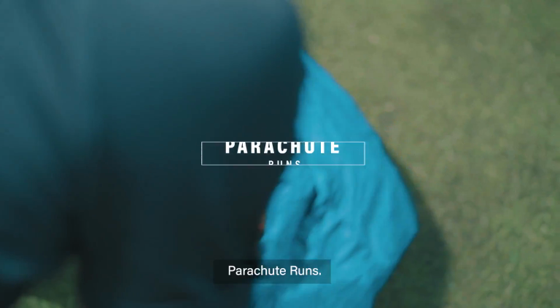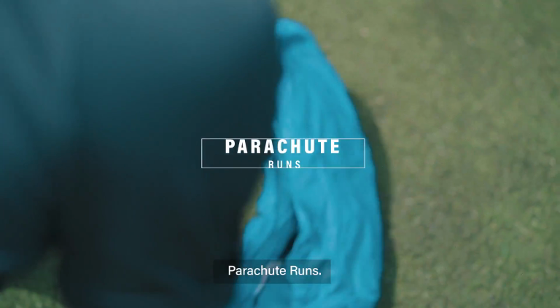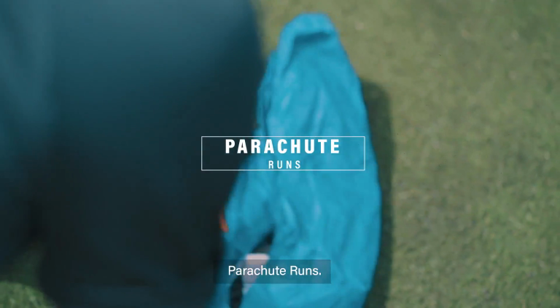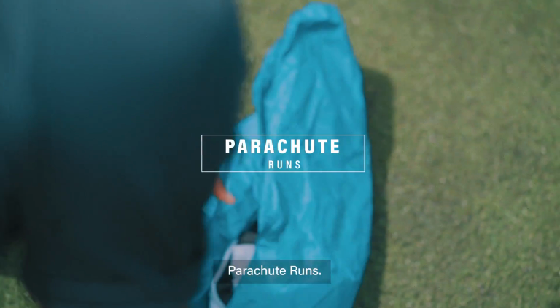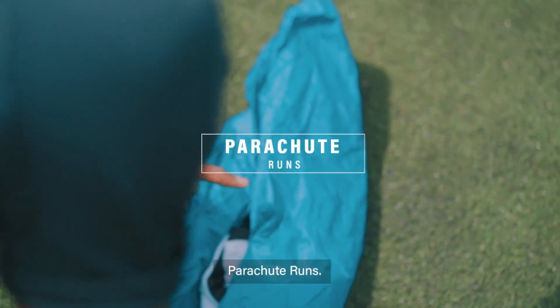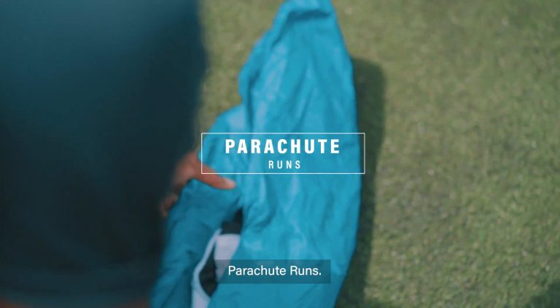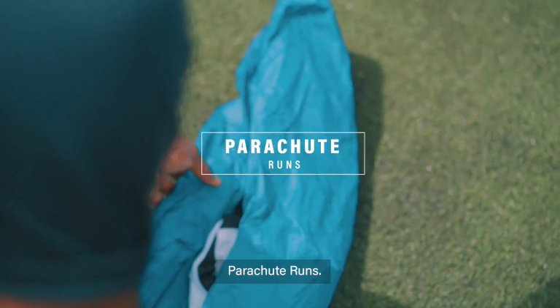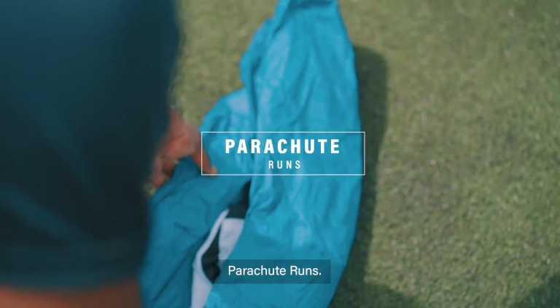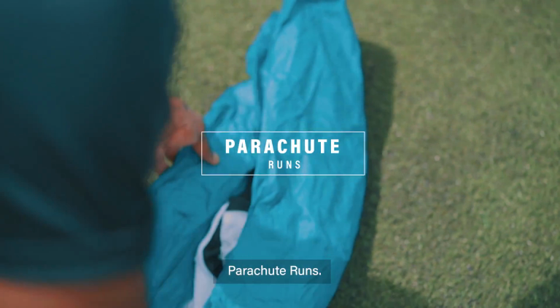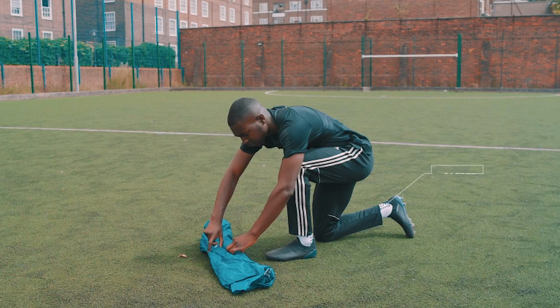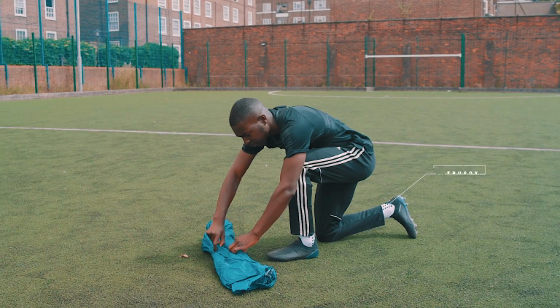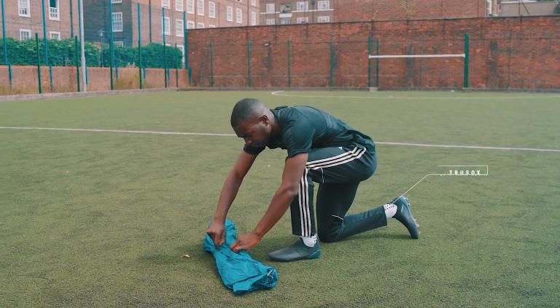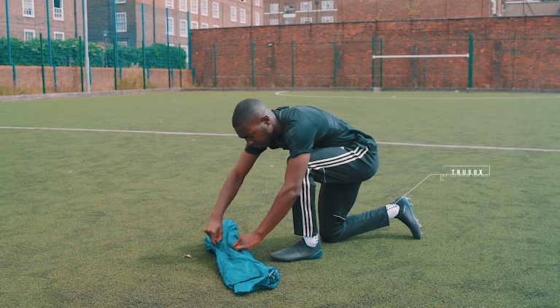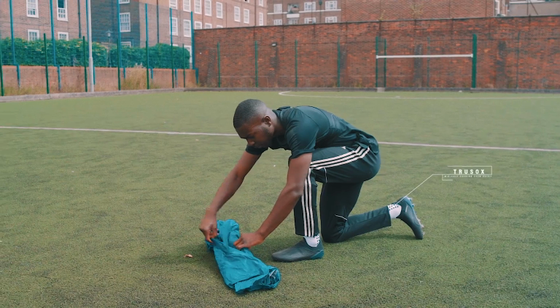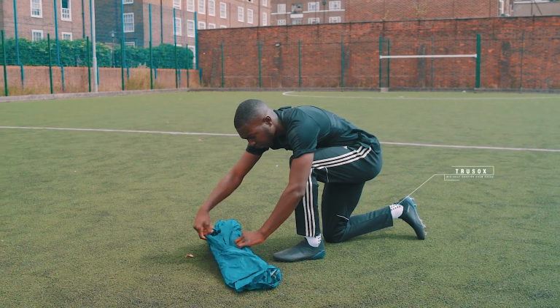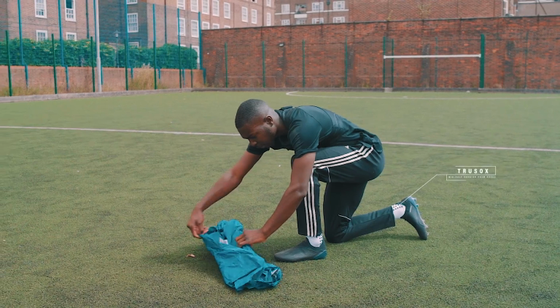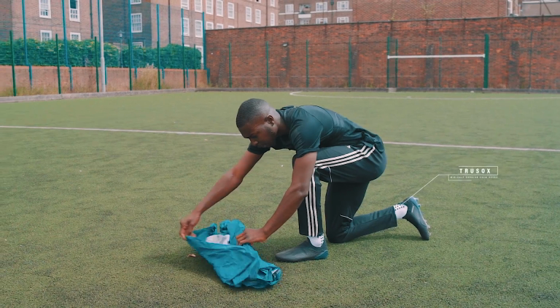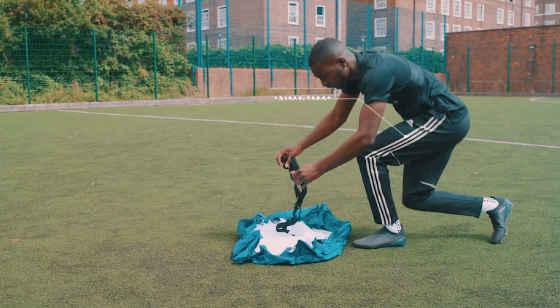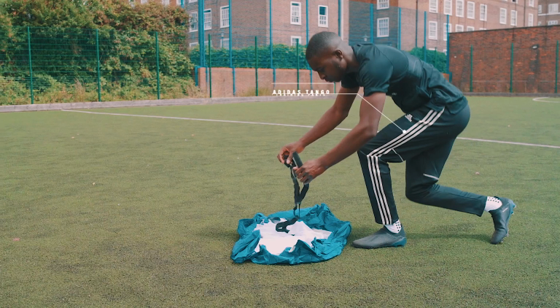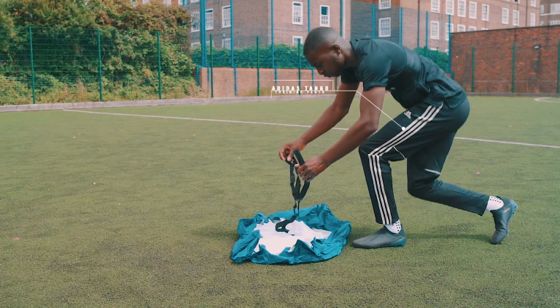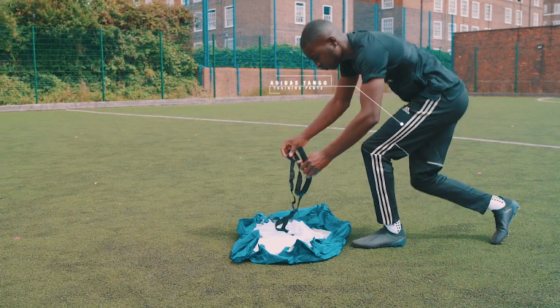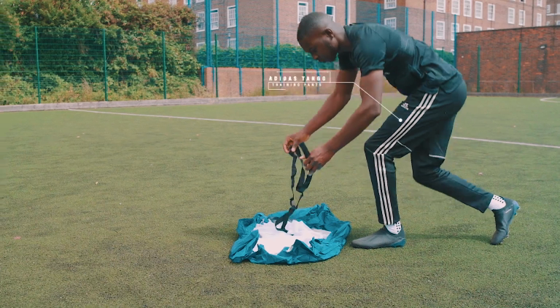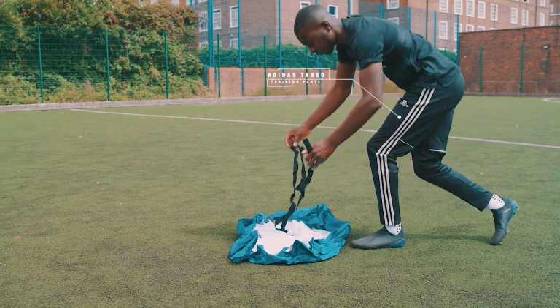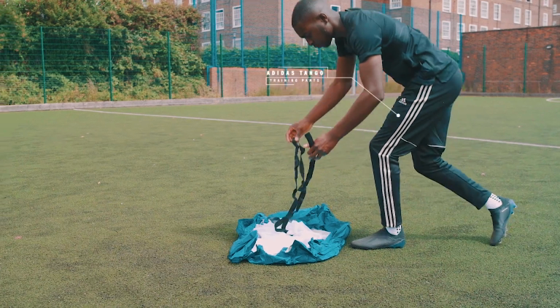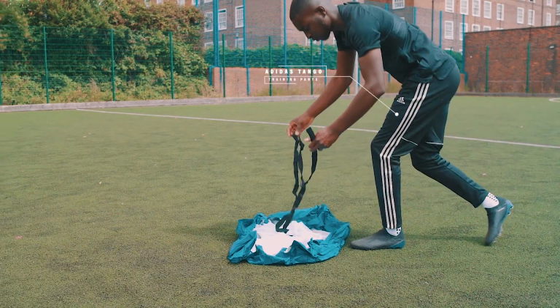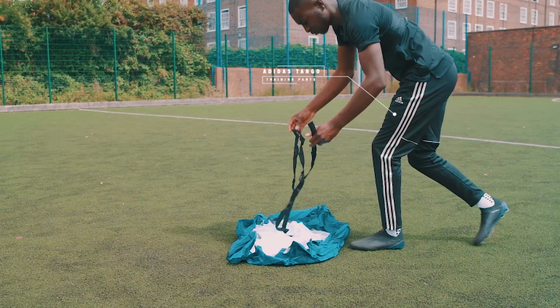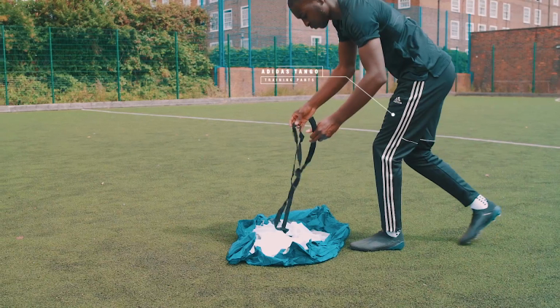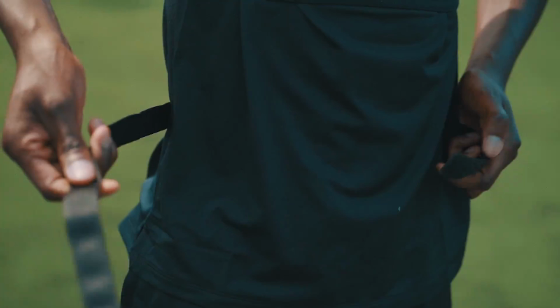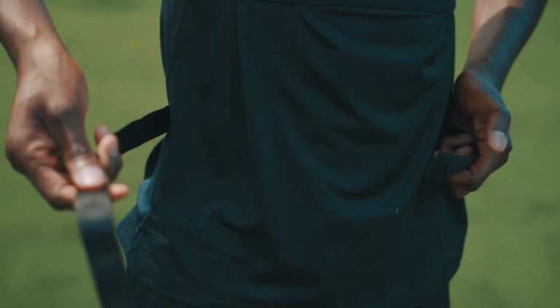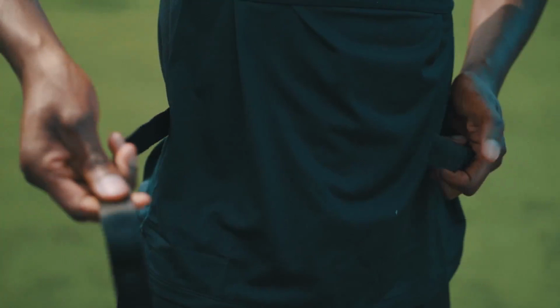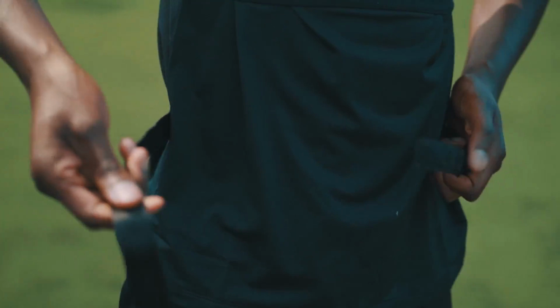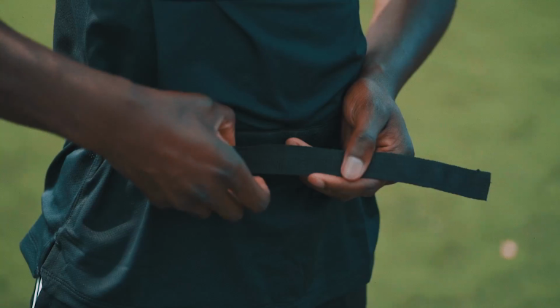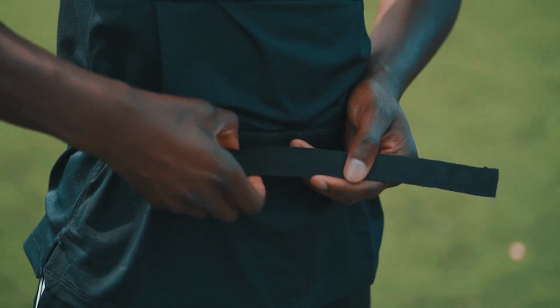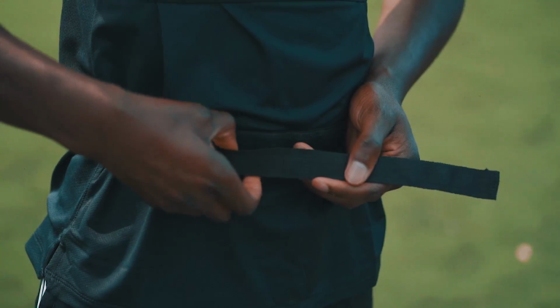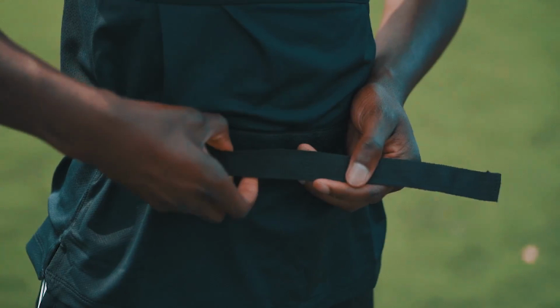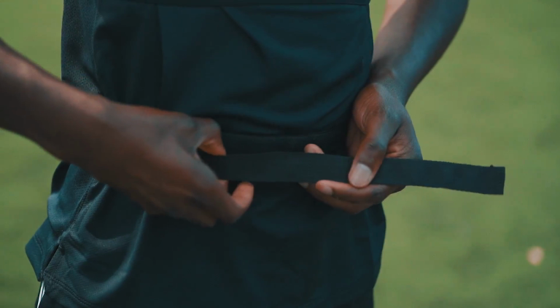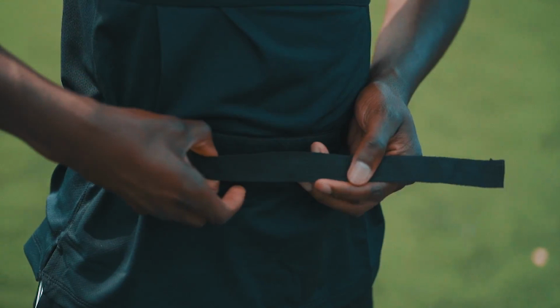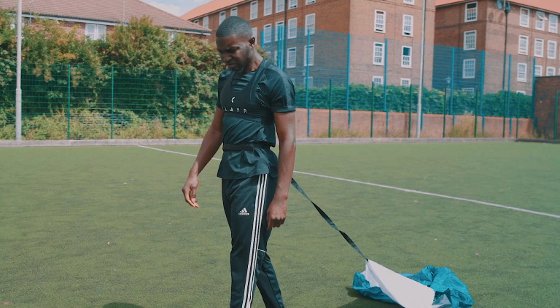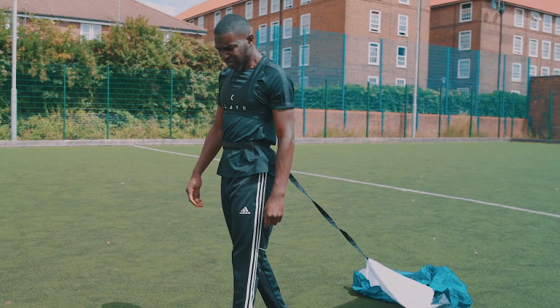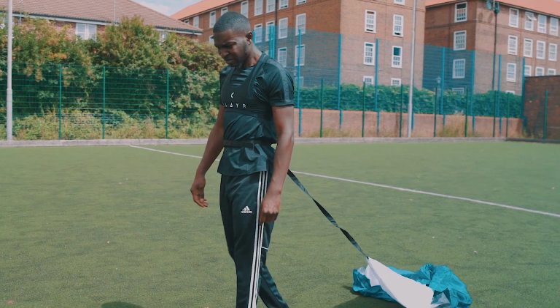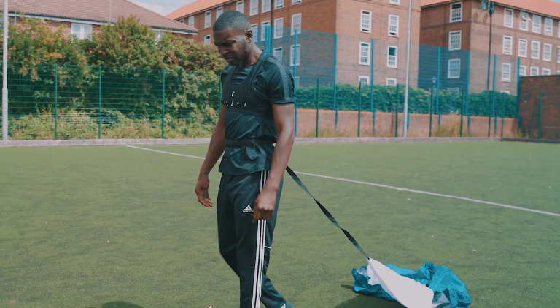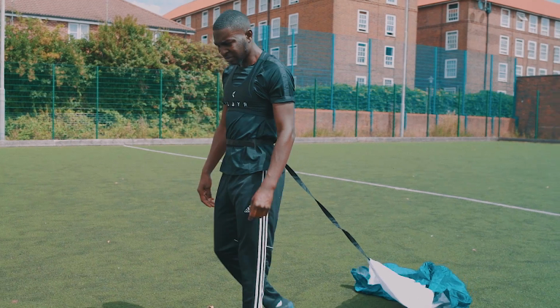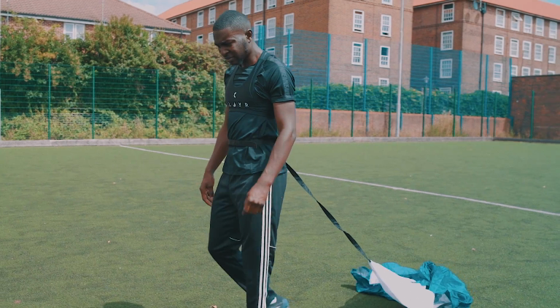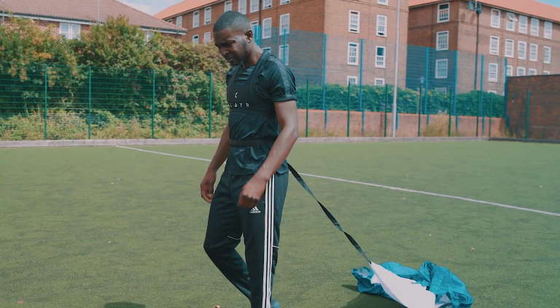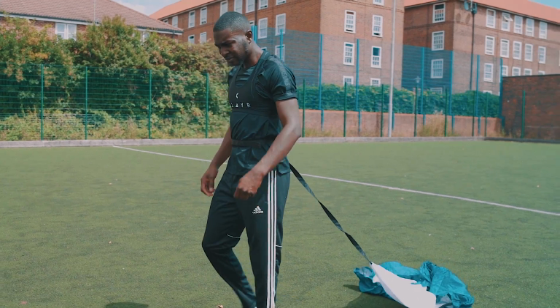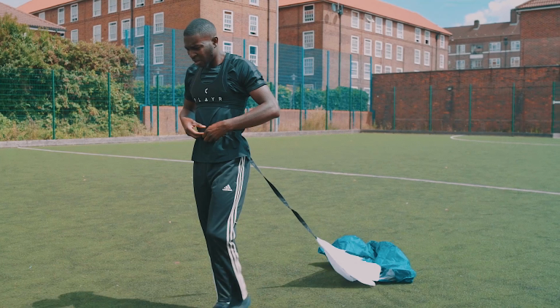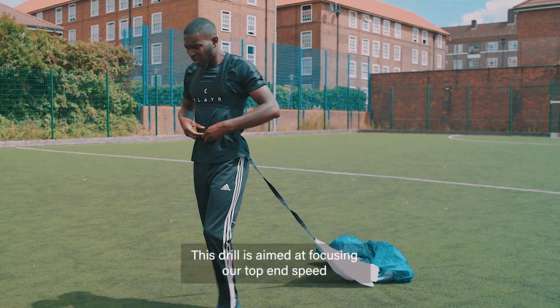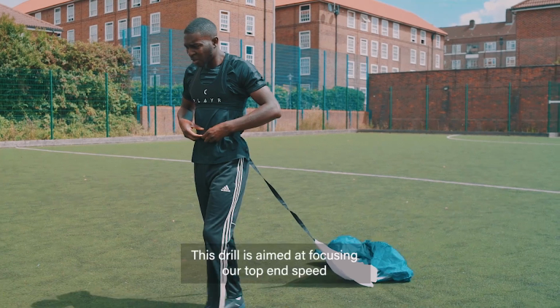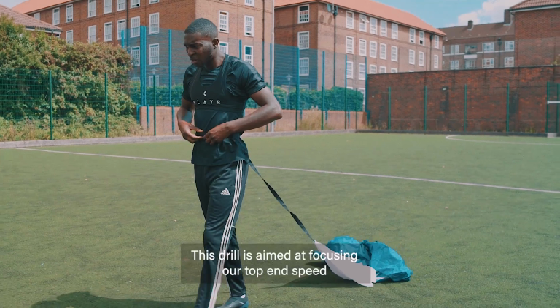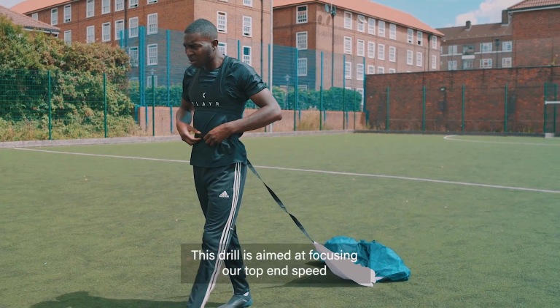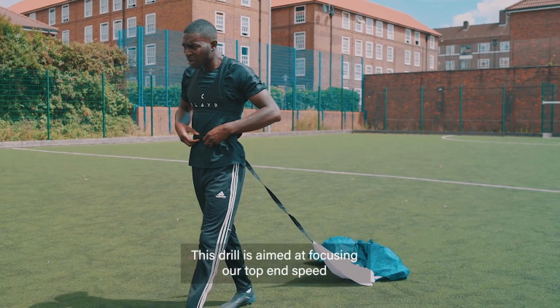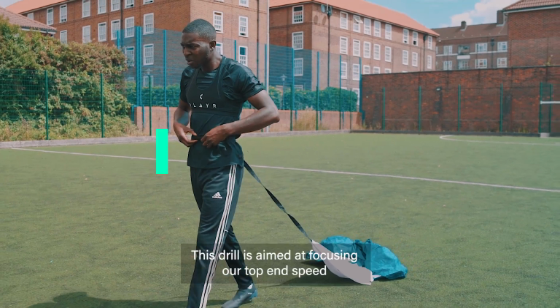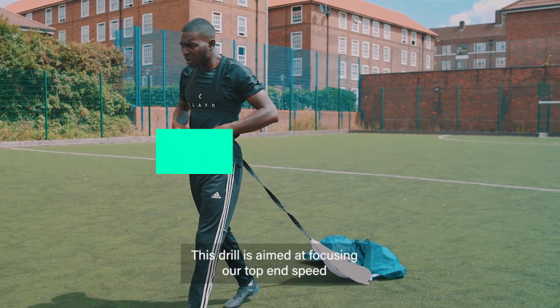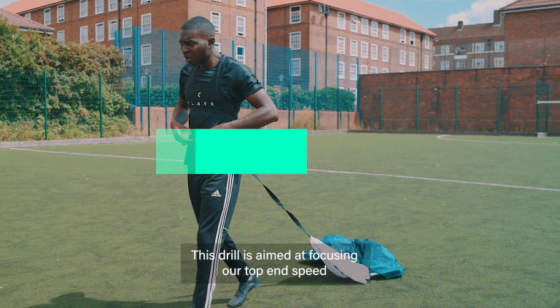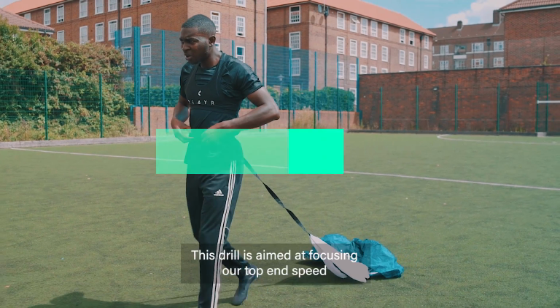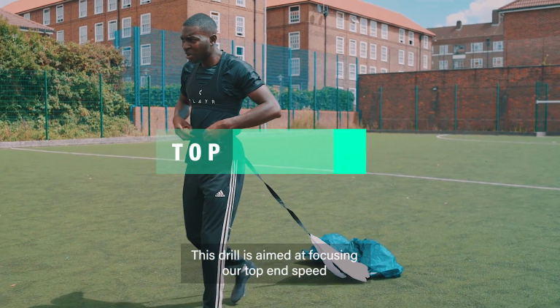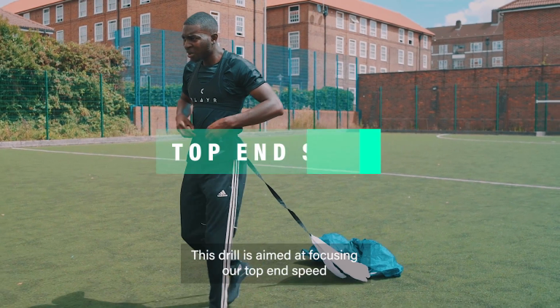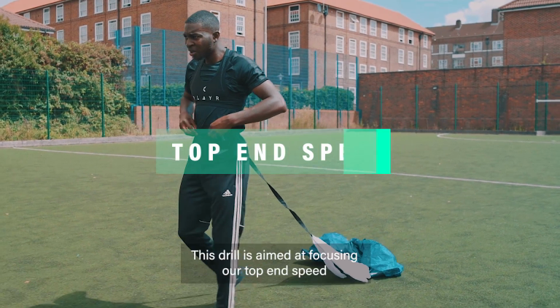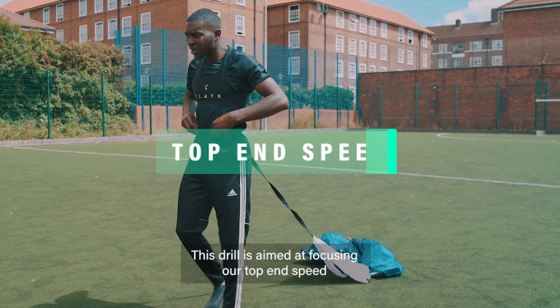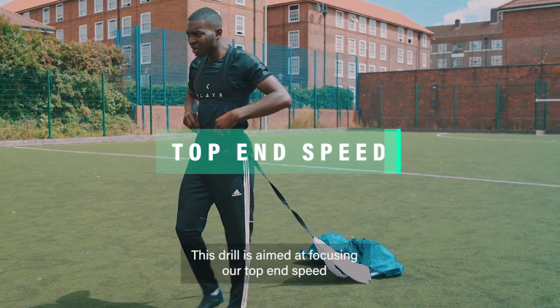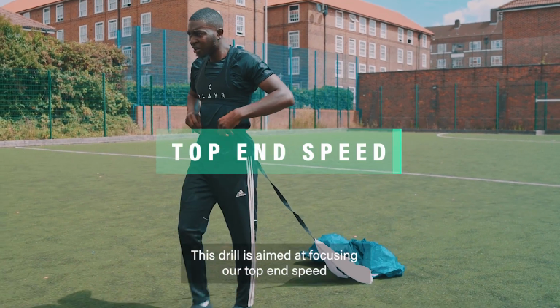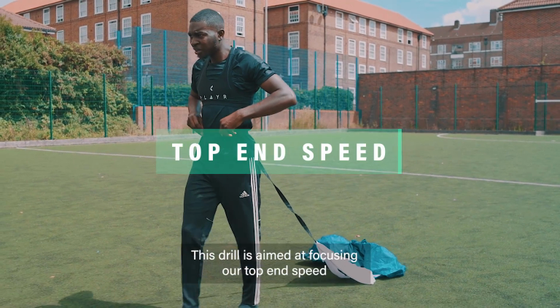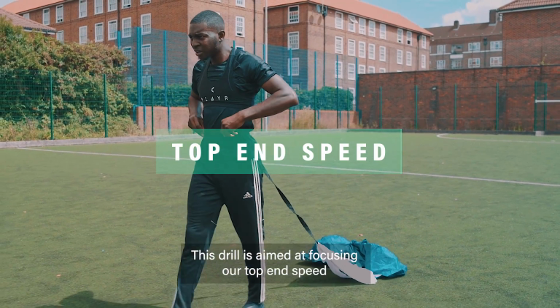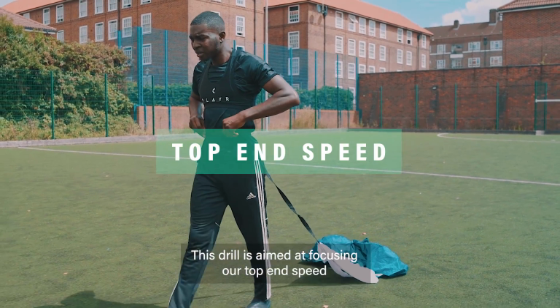Parachute Runs. This drill is aimed at focusing on our top-end speed.